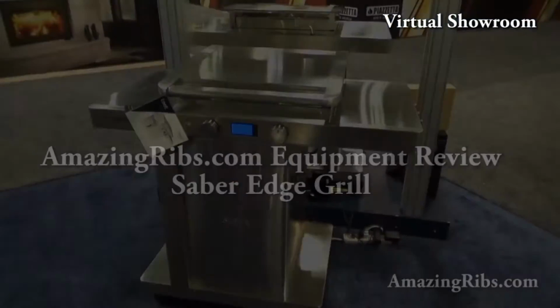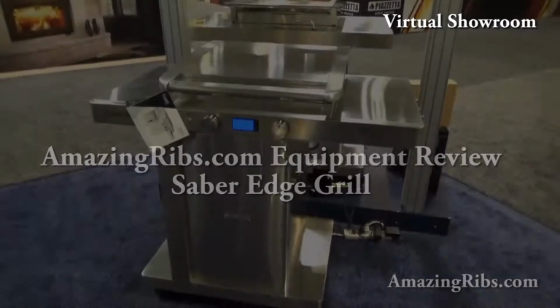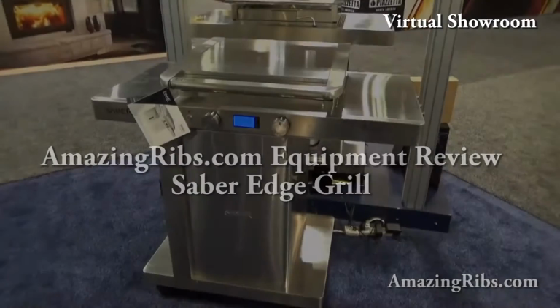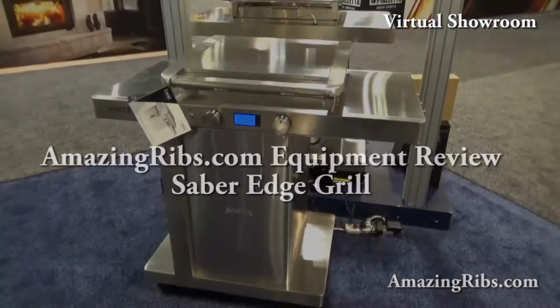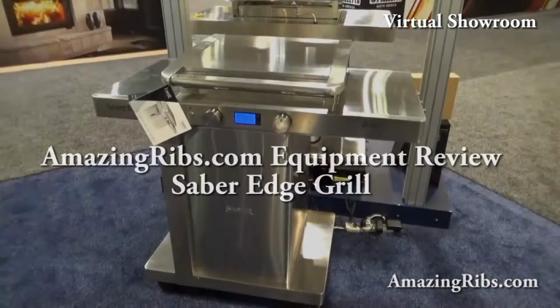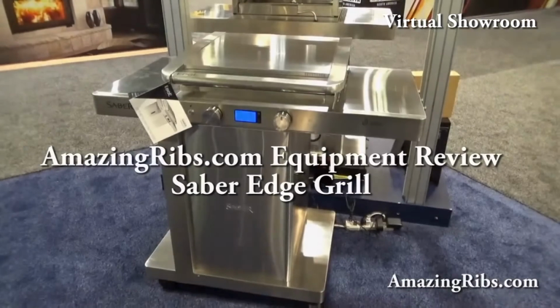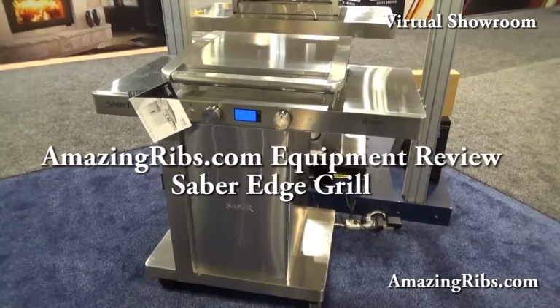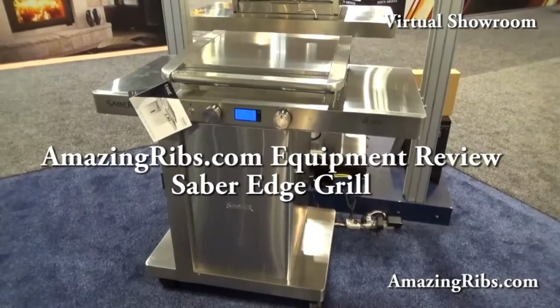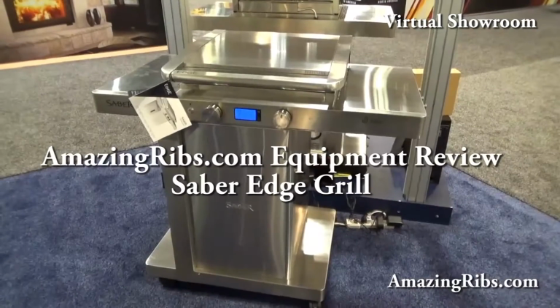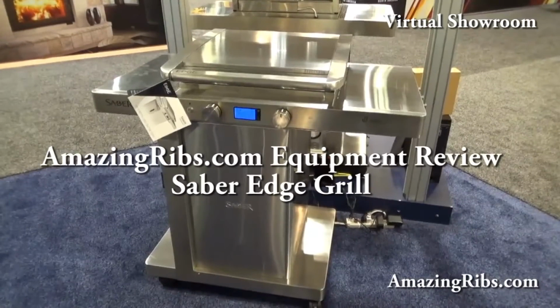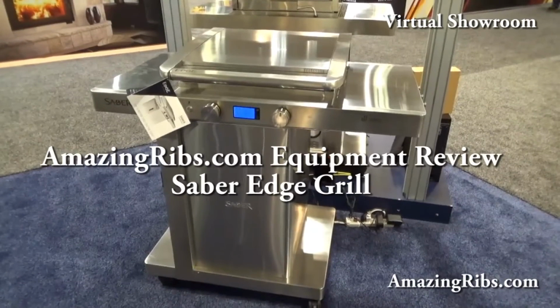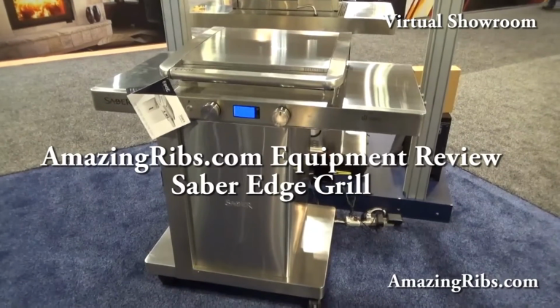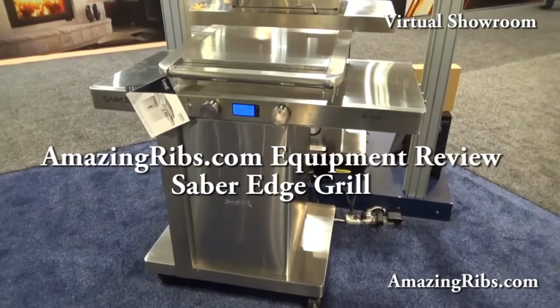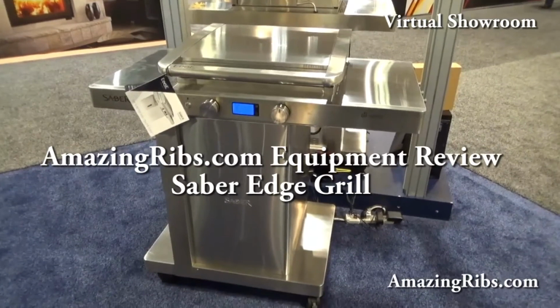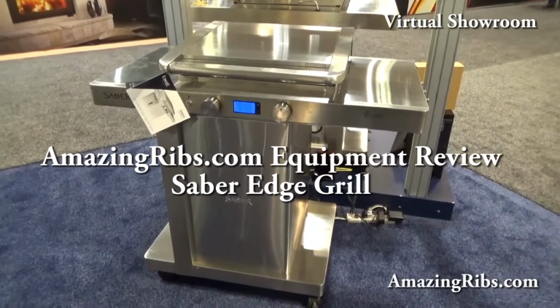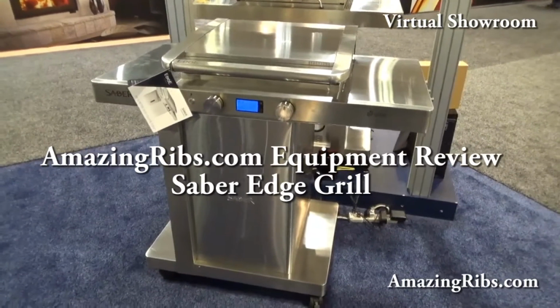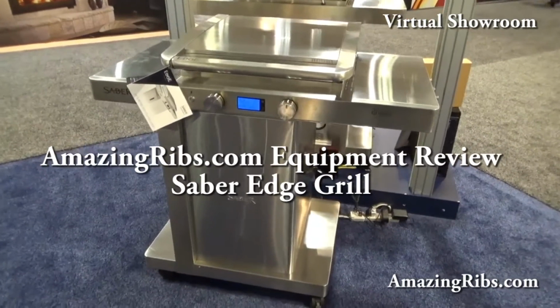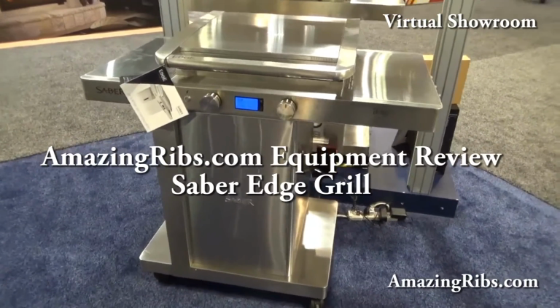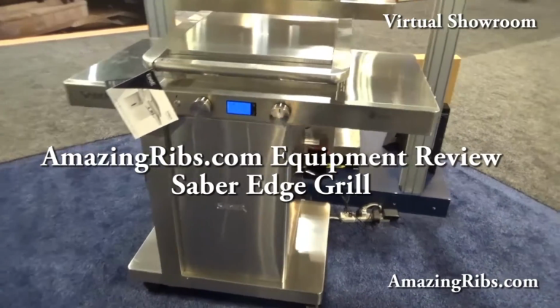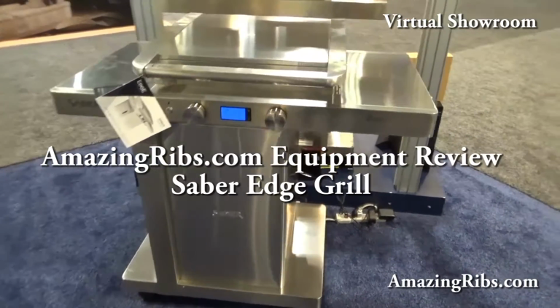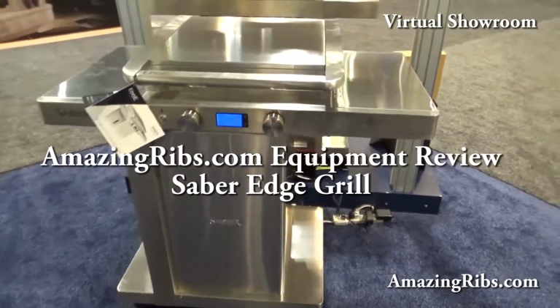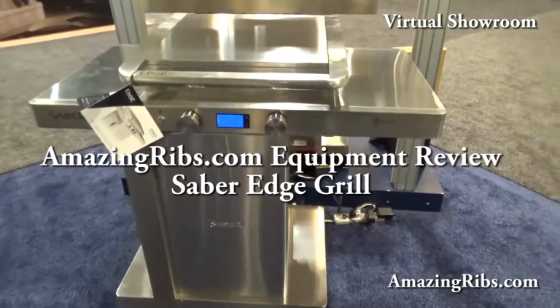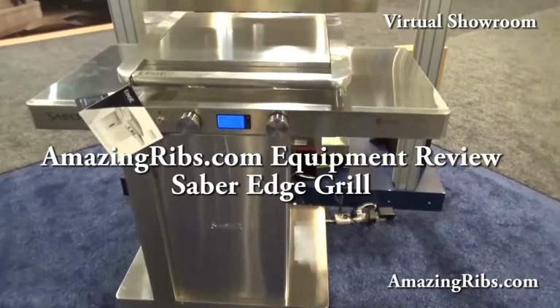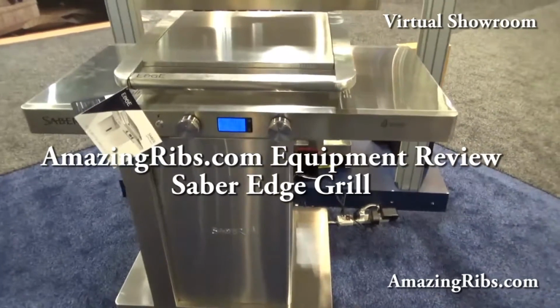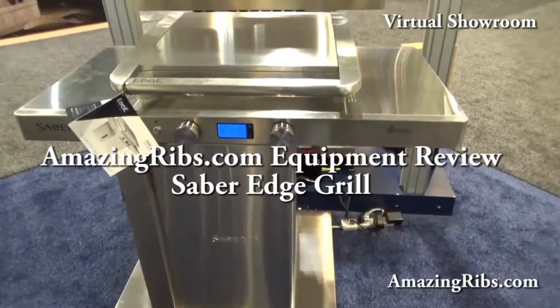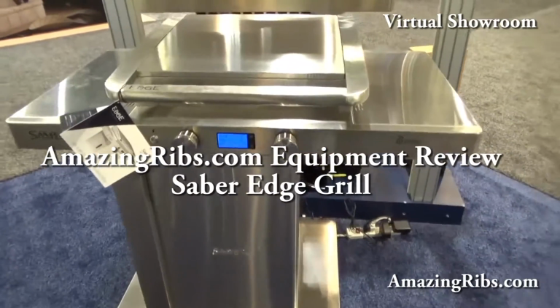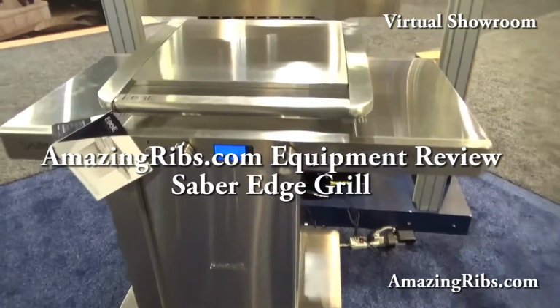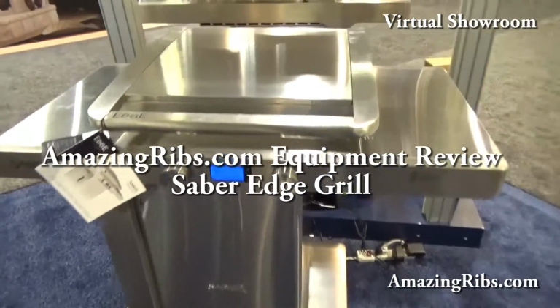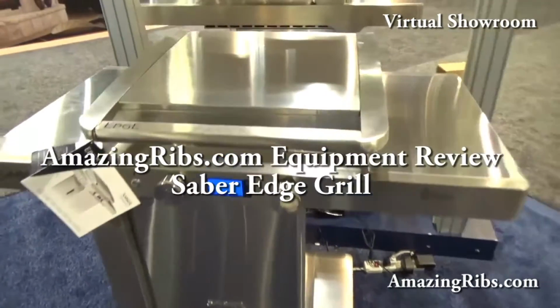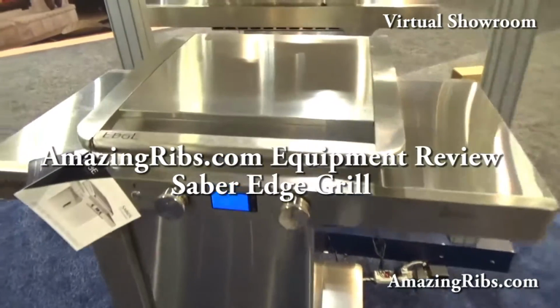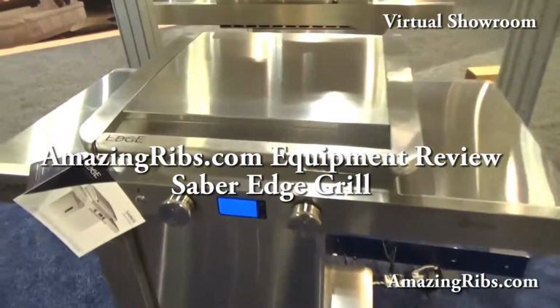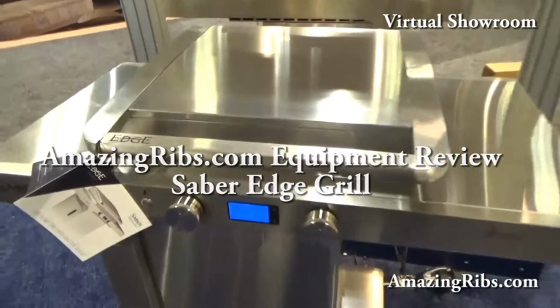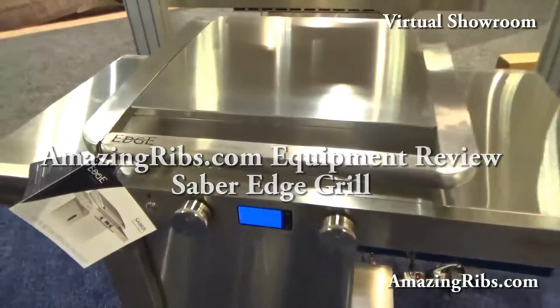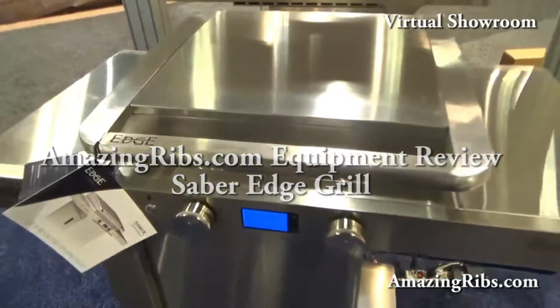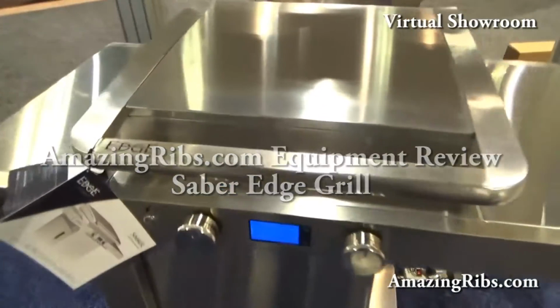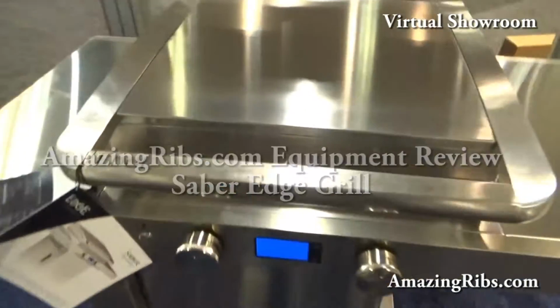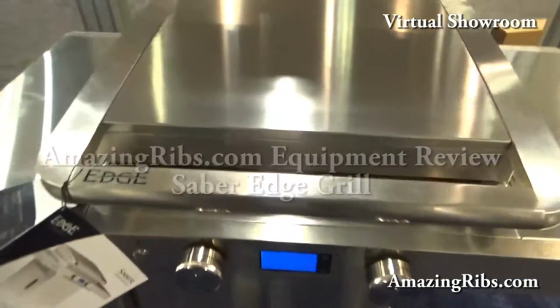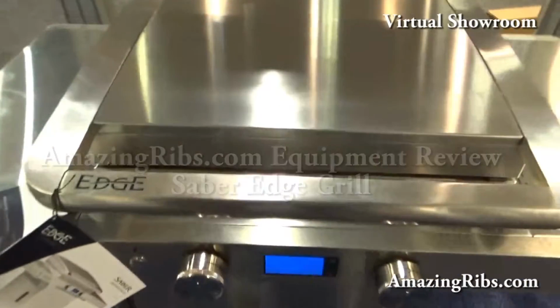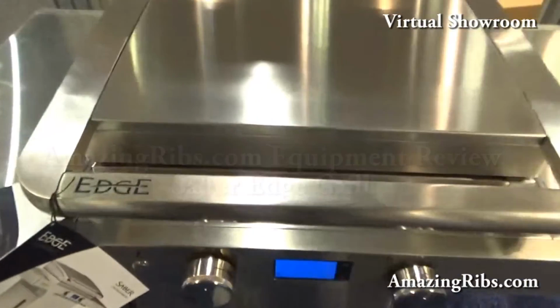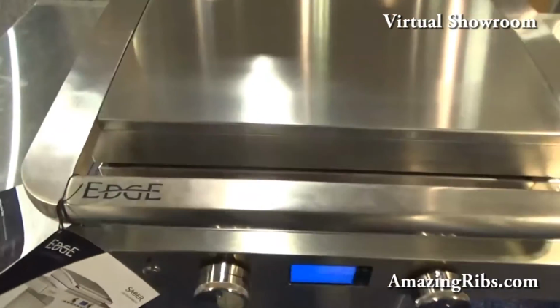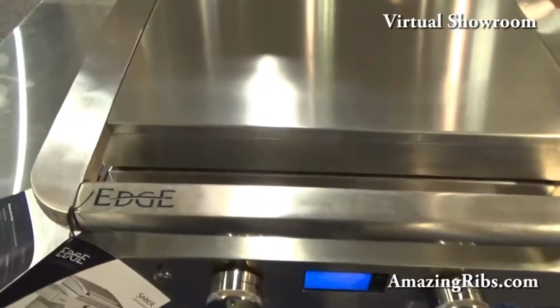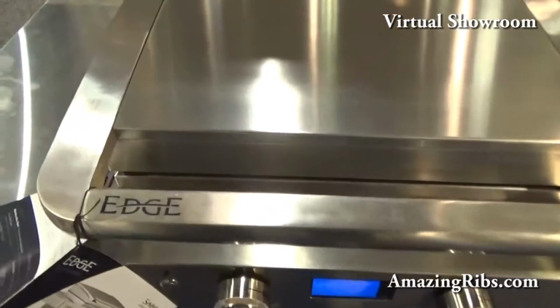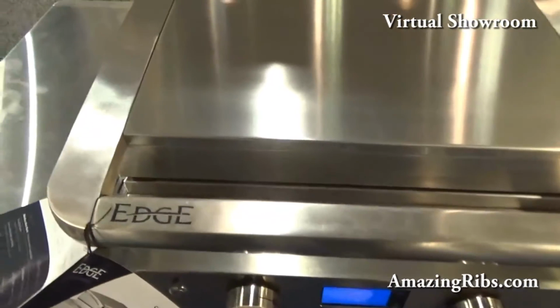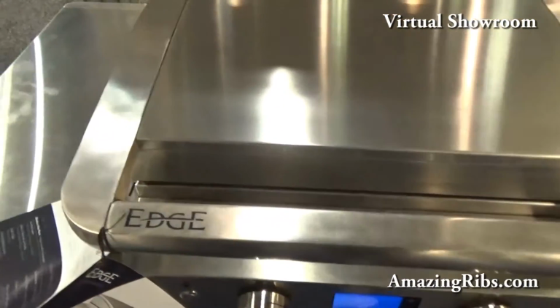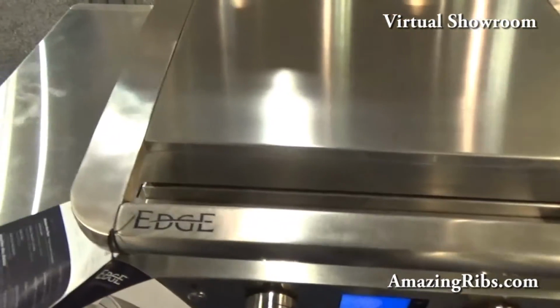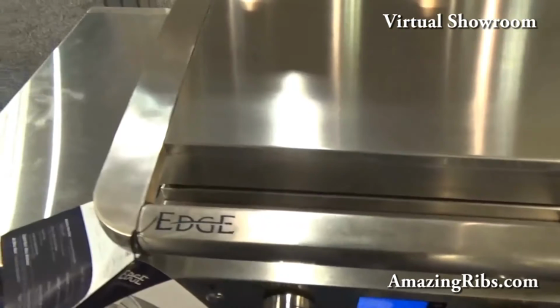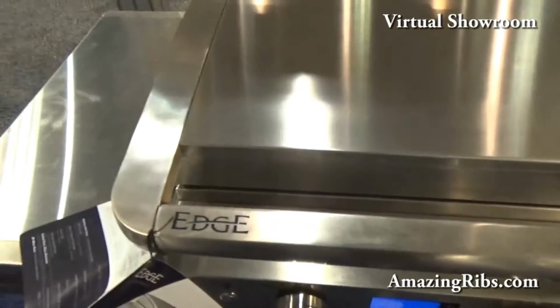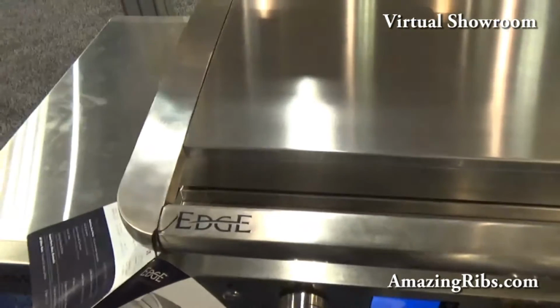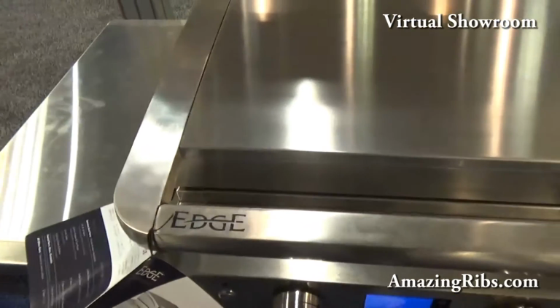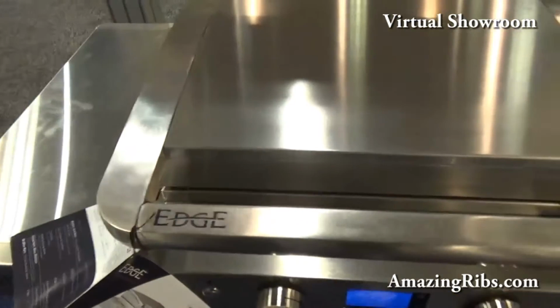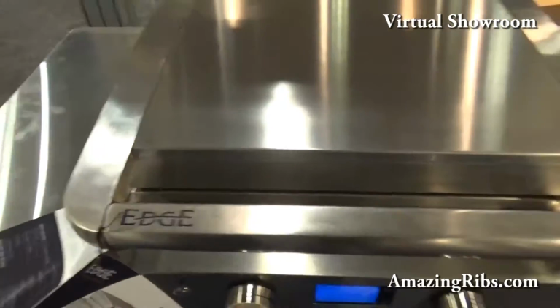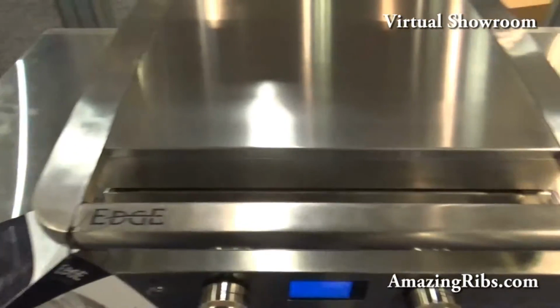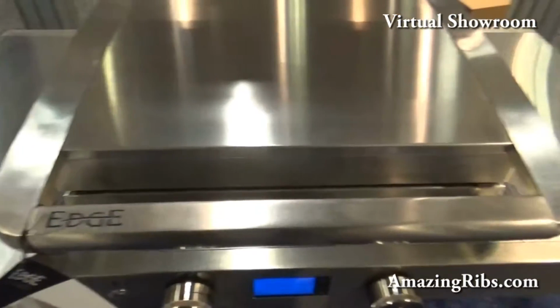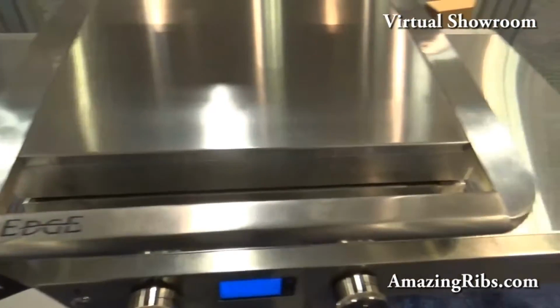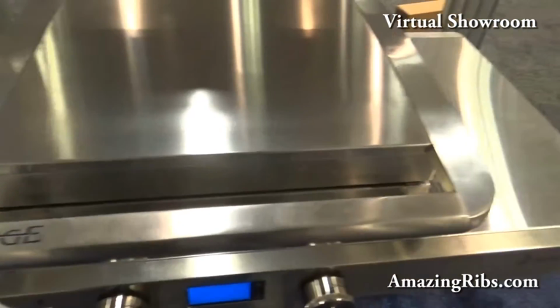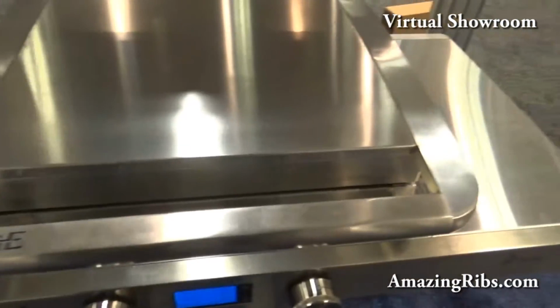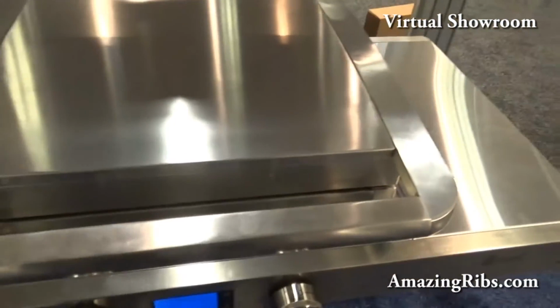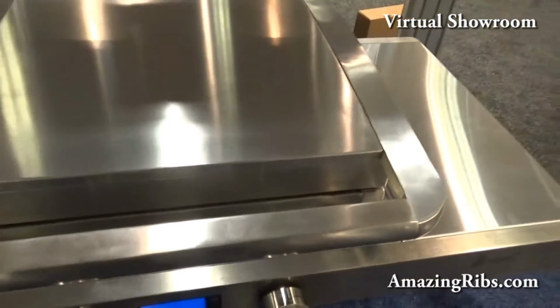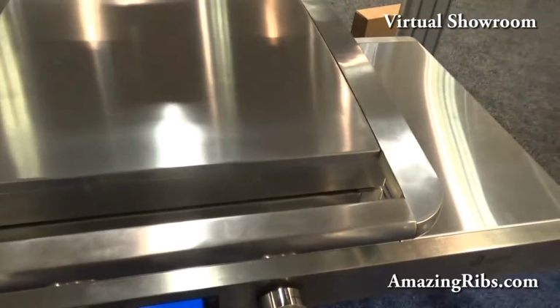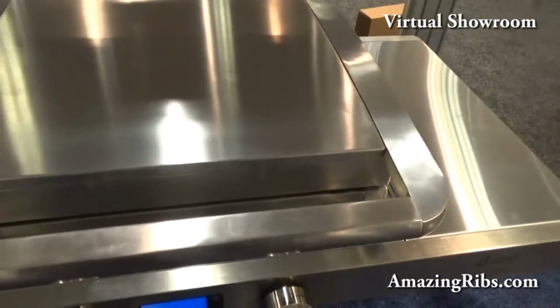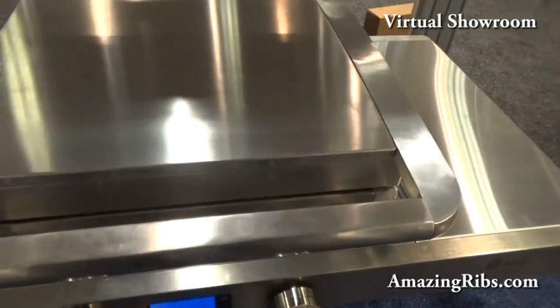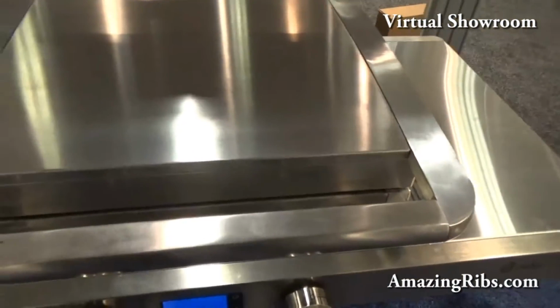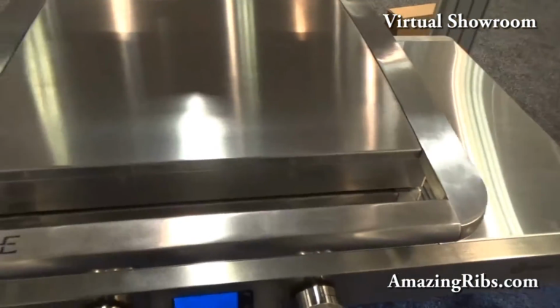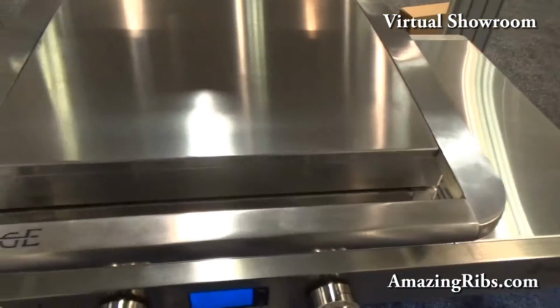Okay, everybody, this is really cool. It's the new Saber Edge — sleek, high-tech.